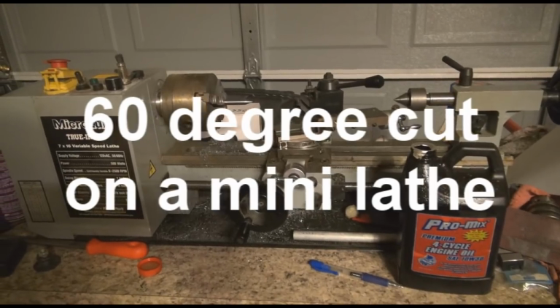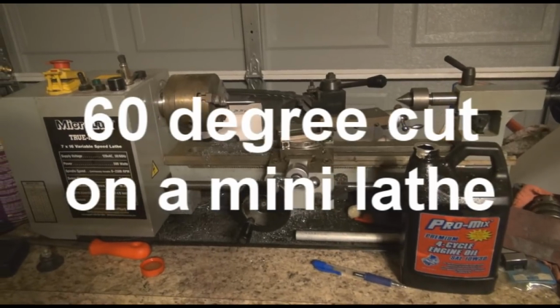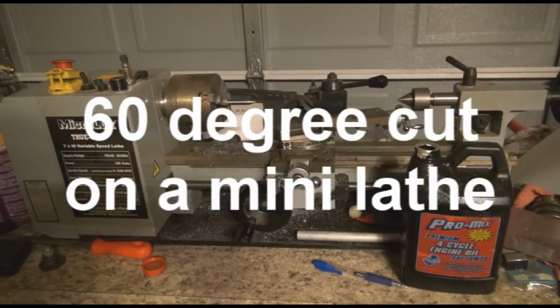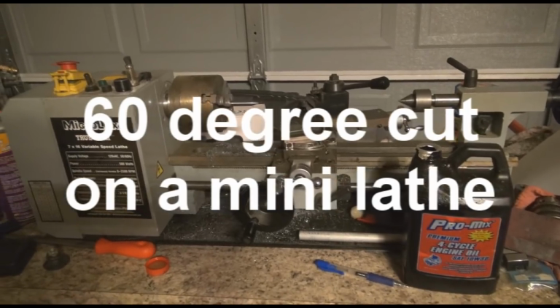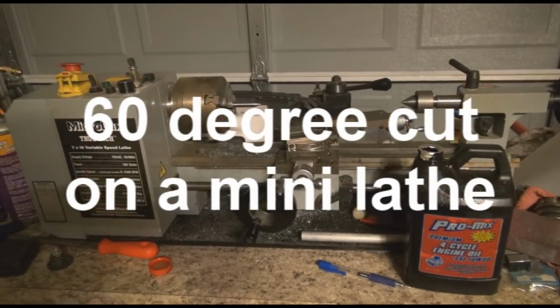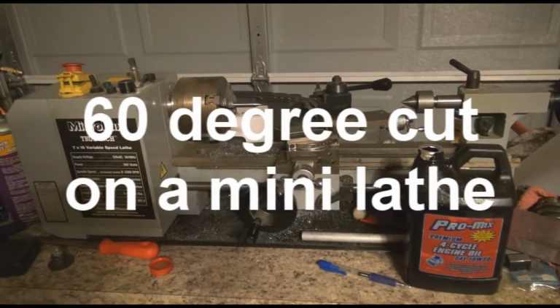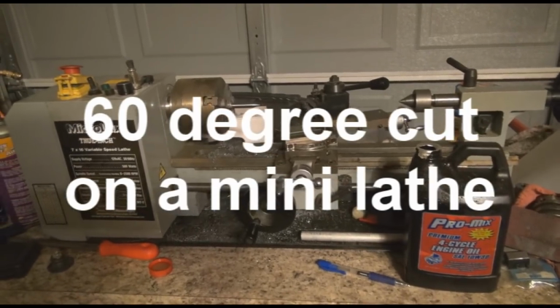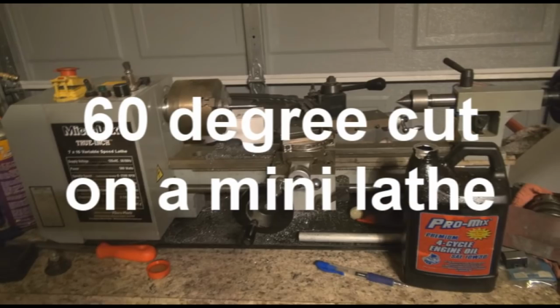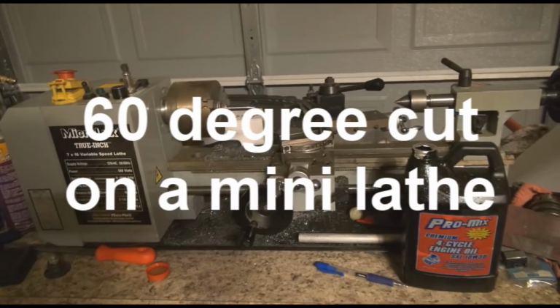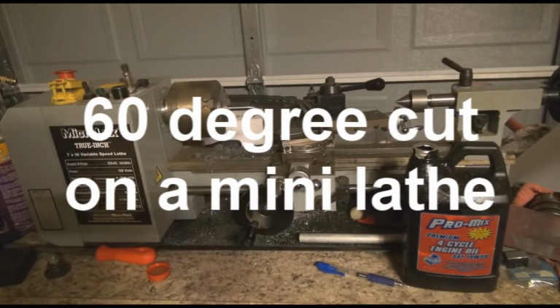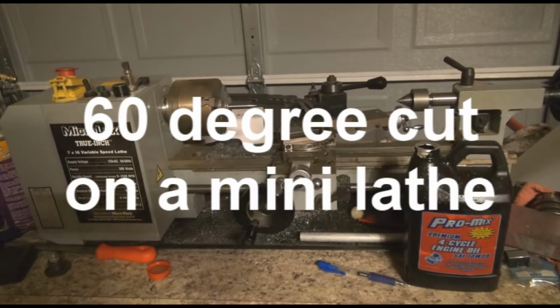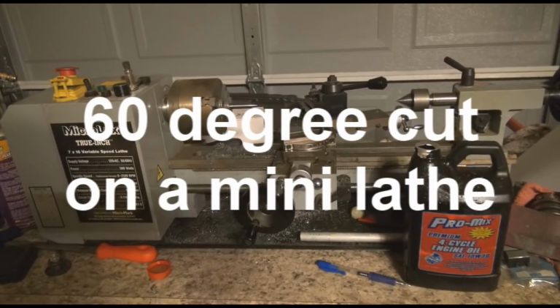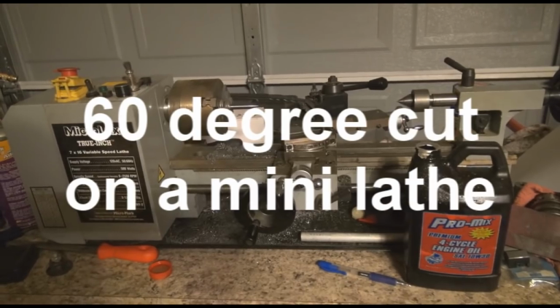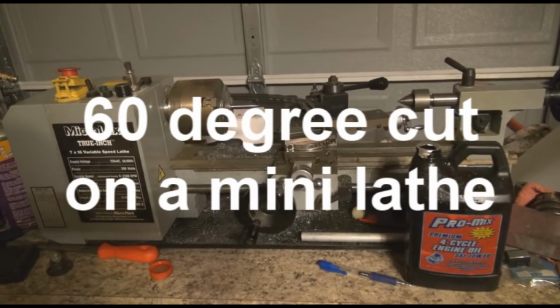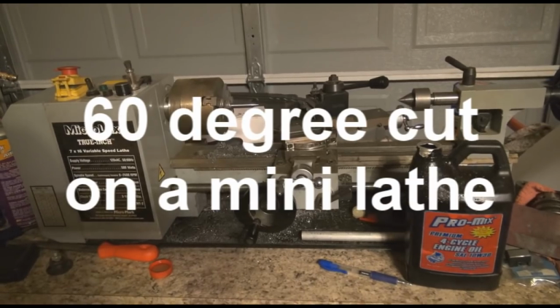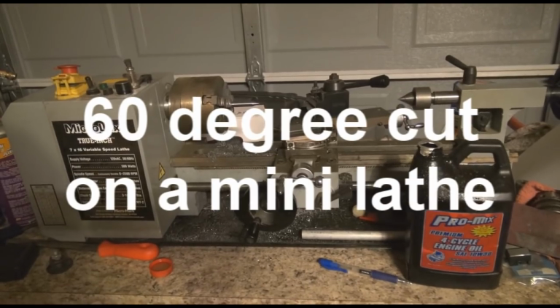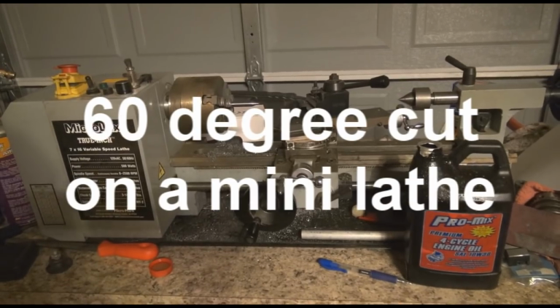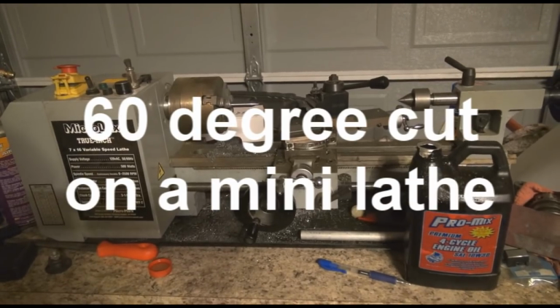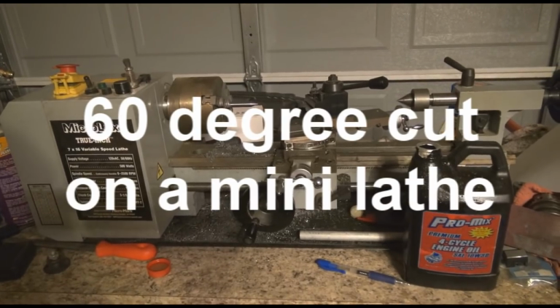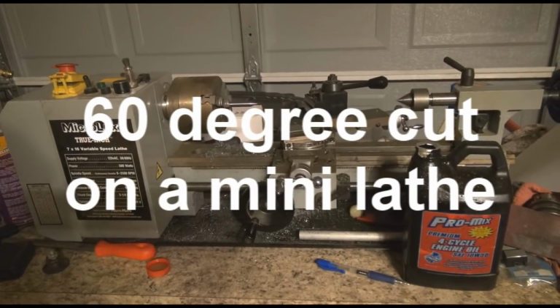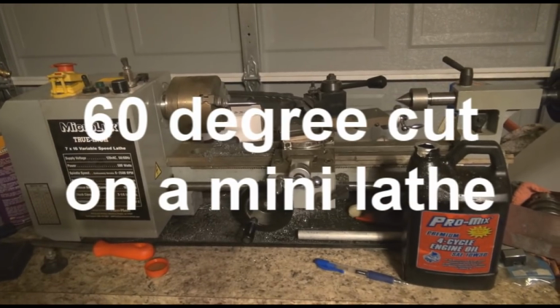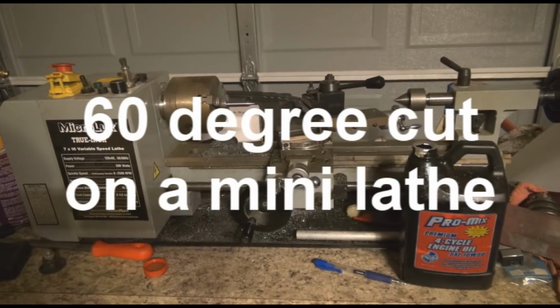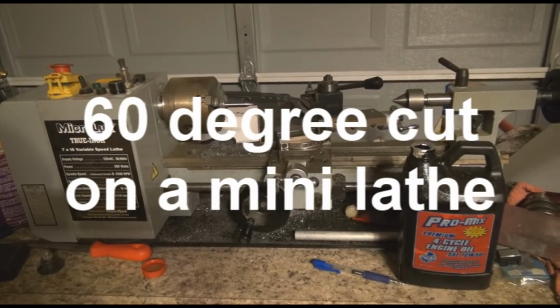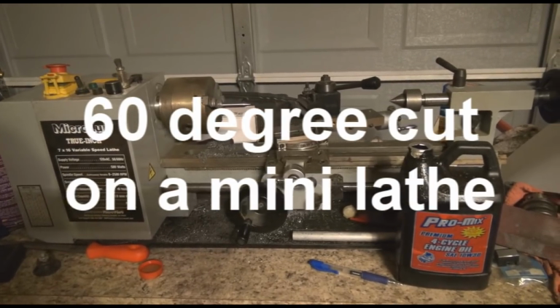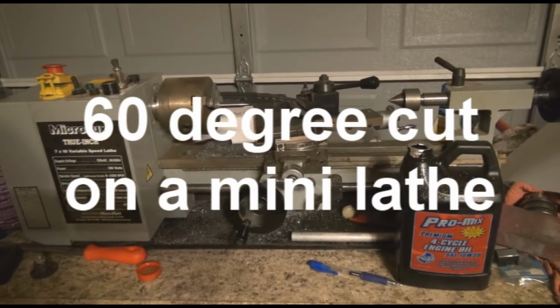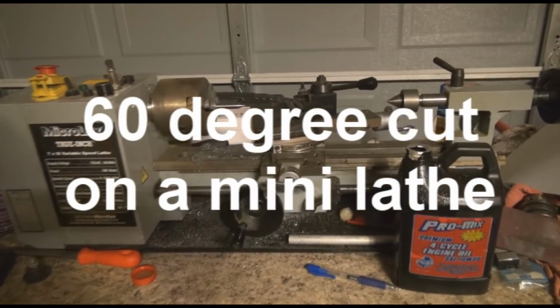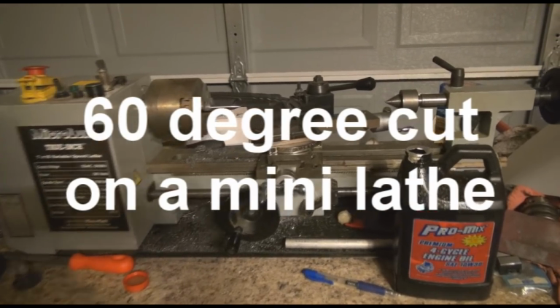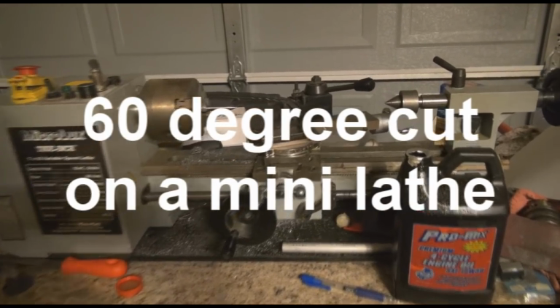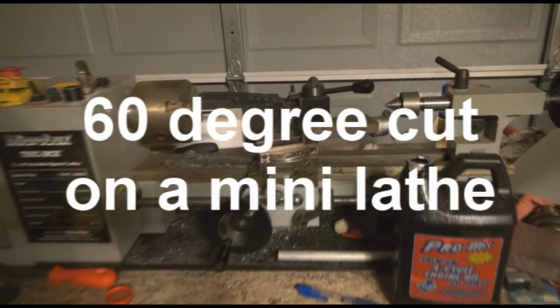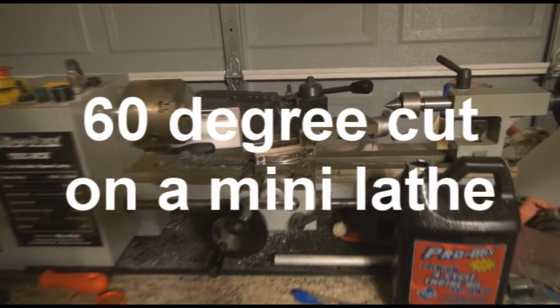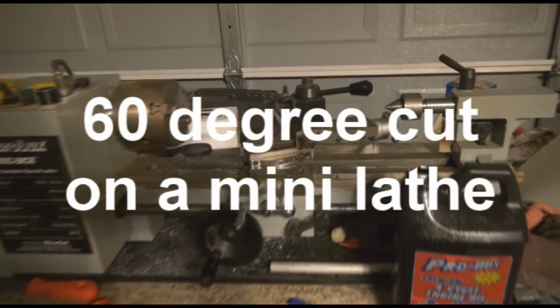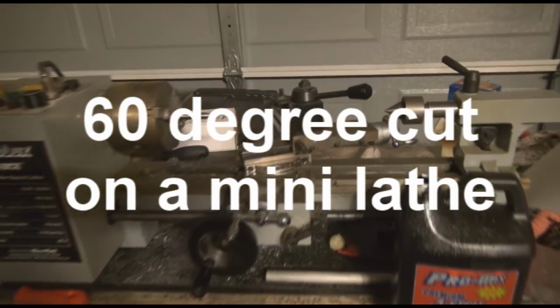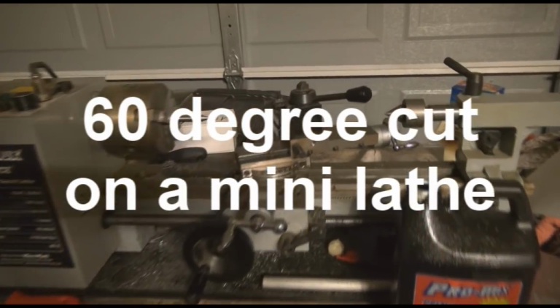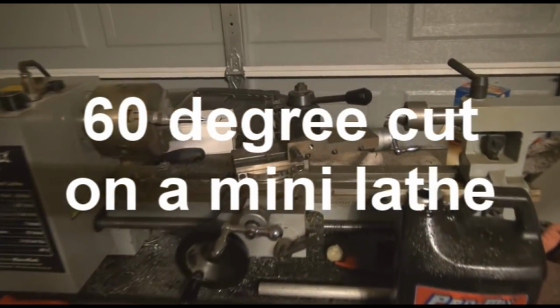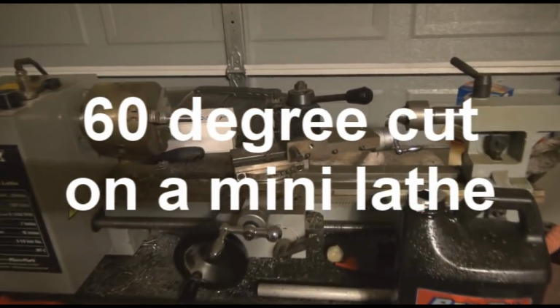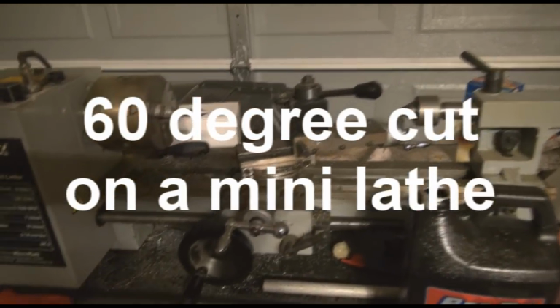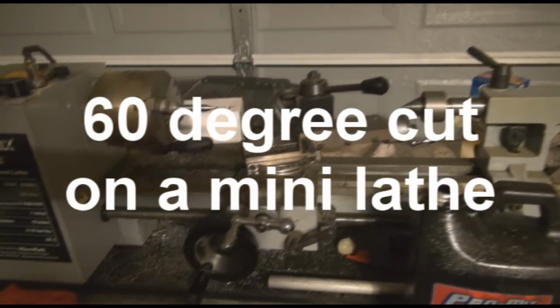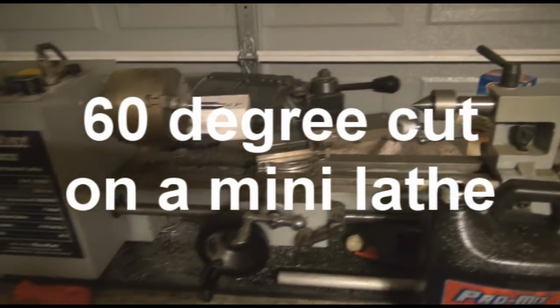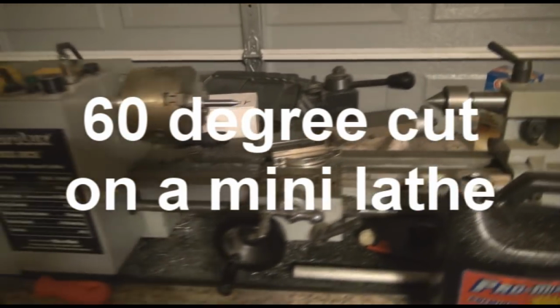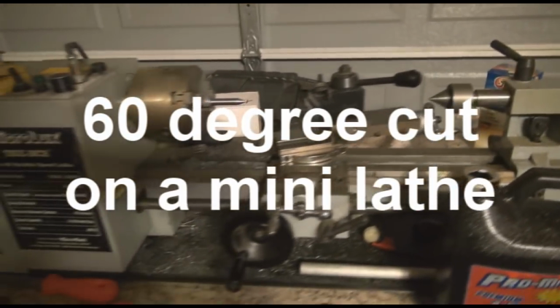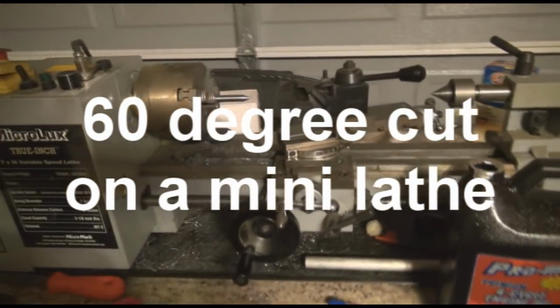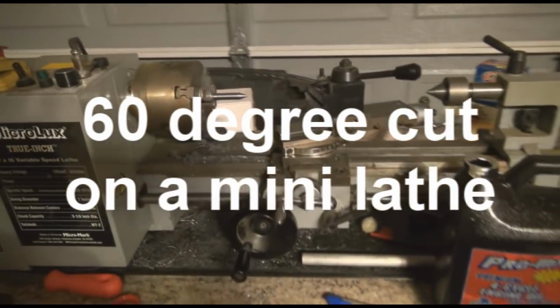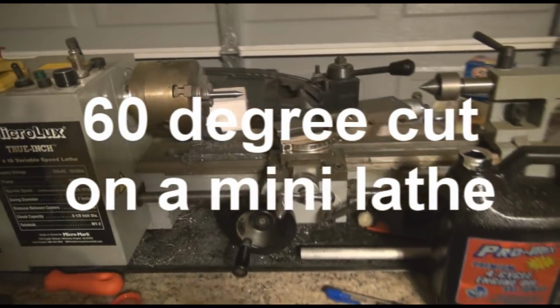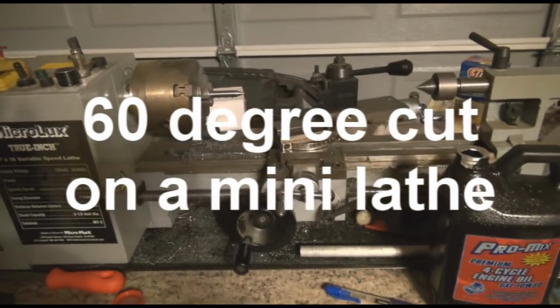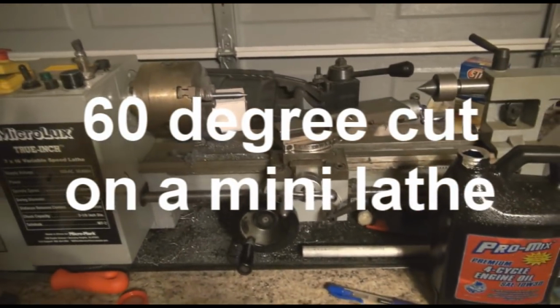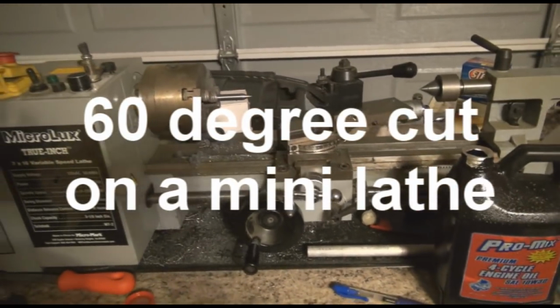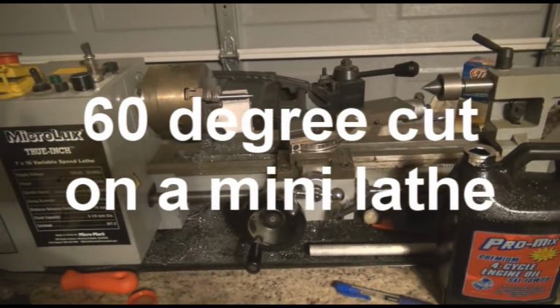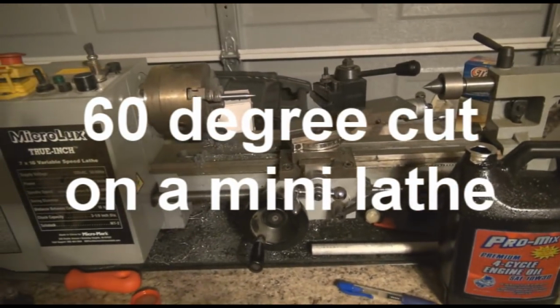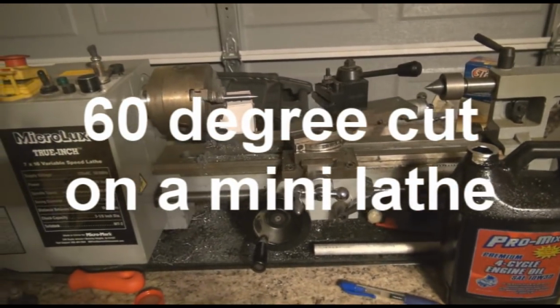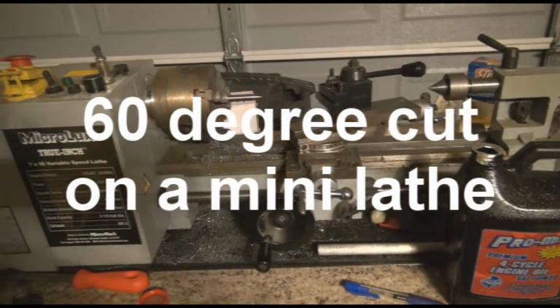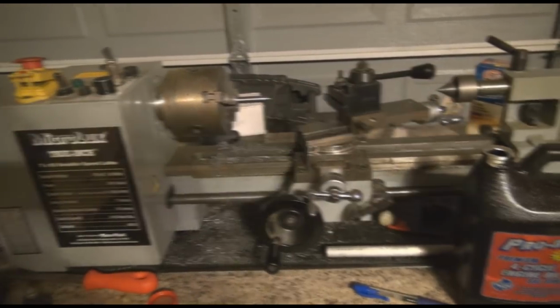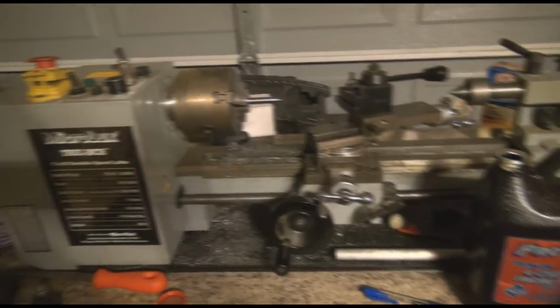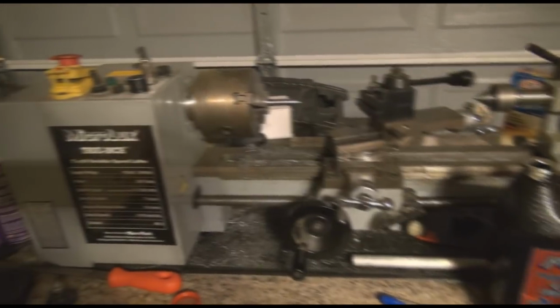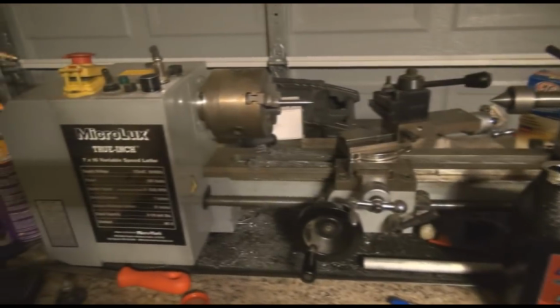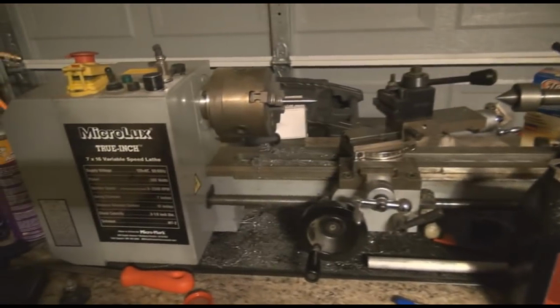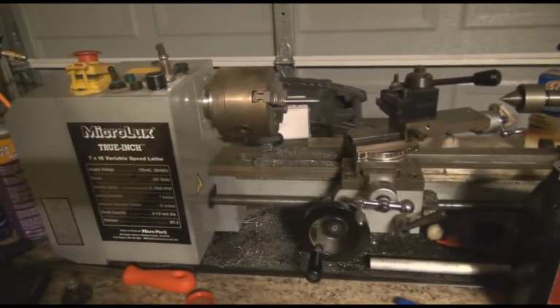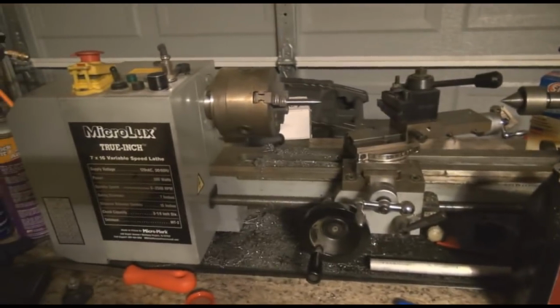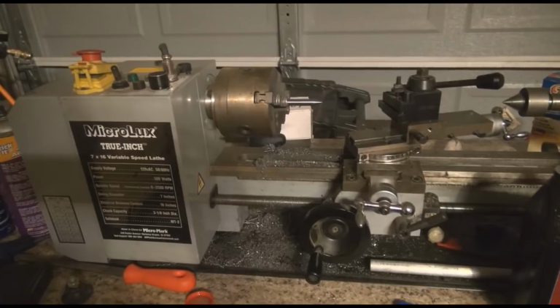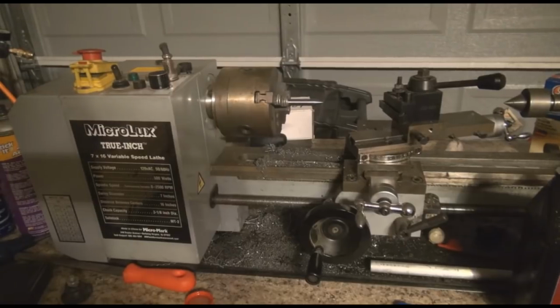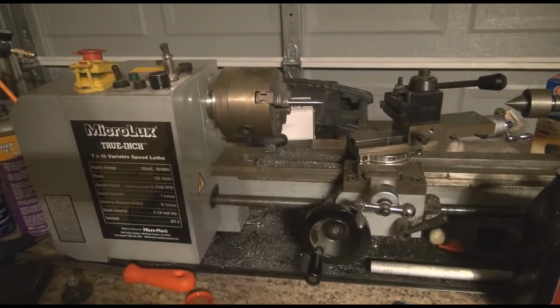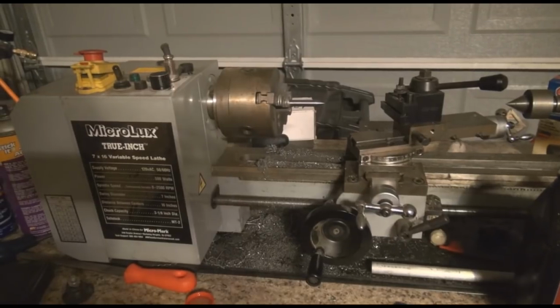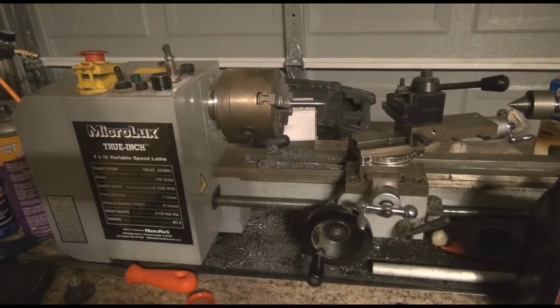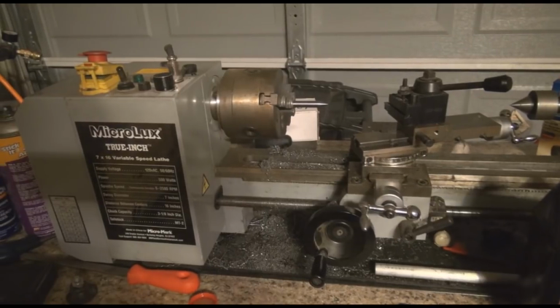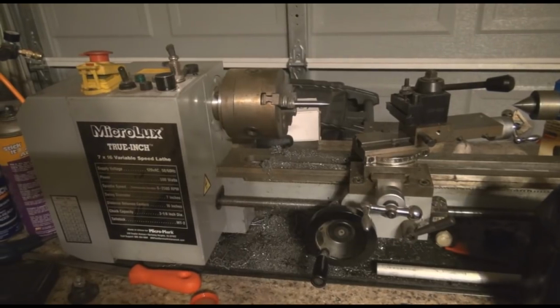Hello, this is Desmond Butts, and today I'm going to show you how to set up a 60 degree angle cut on a mini lathe.